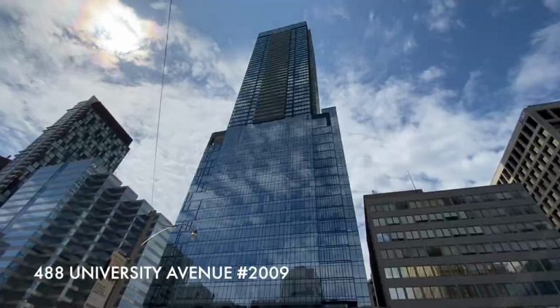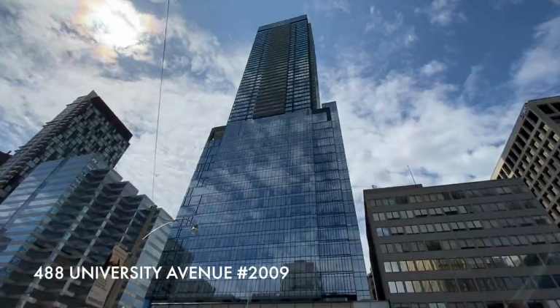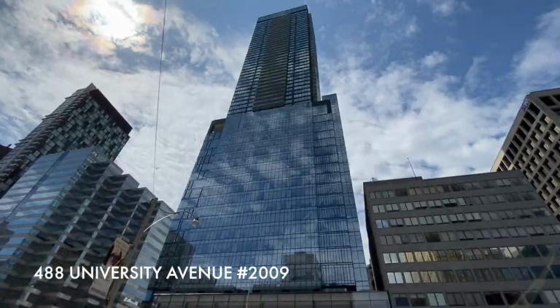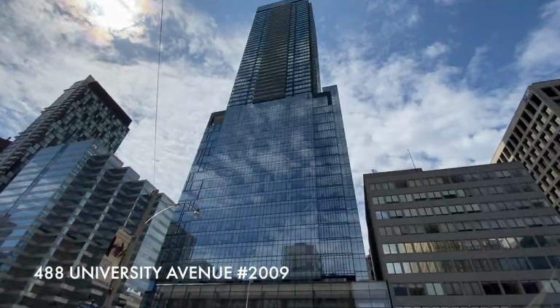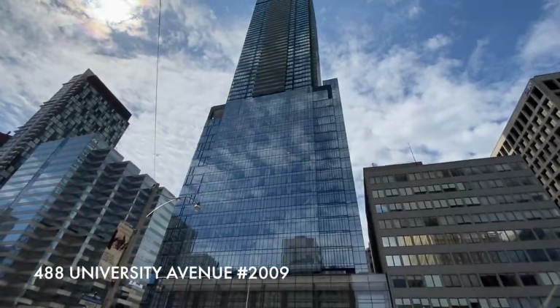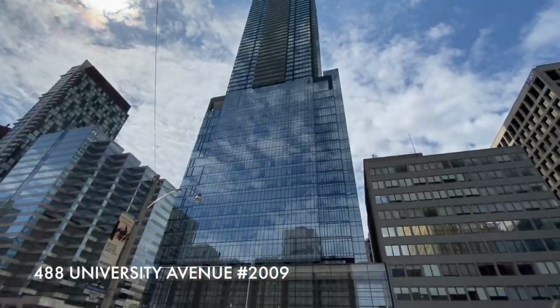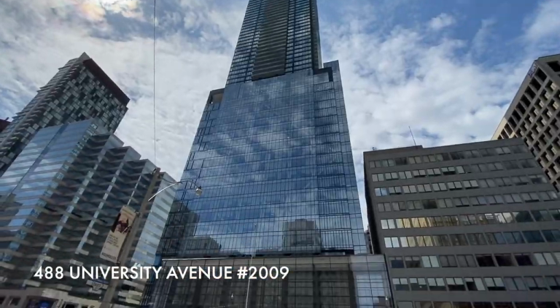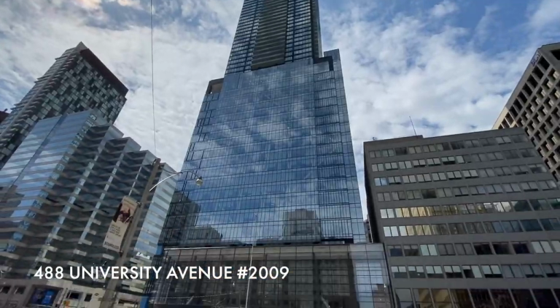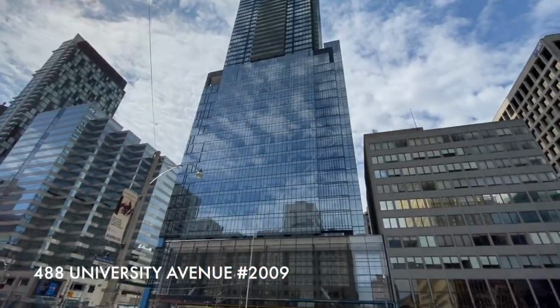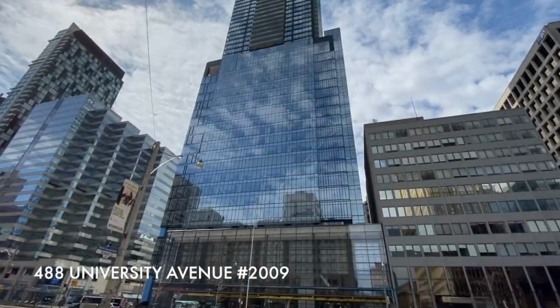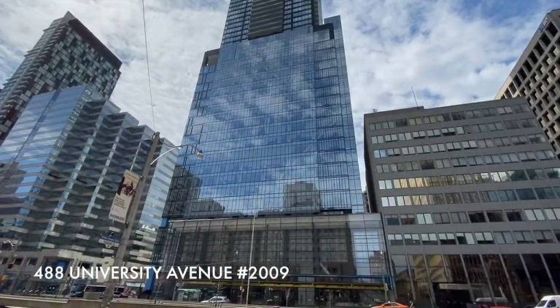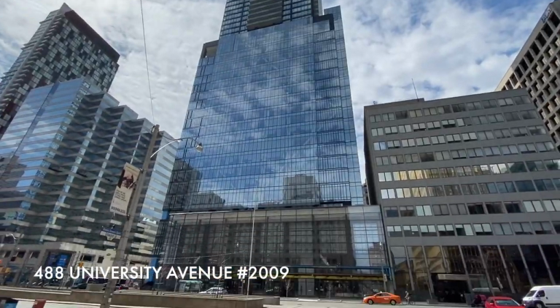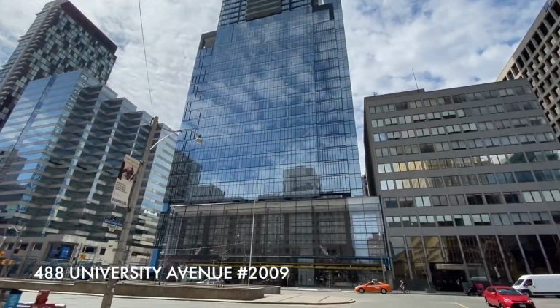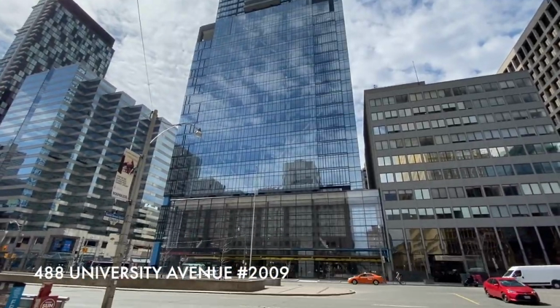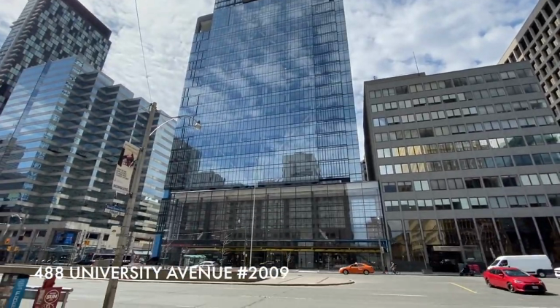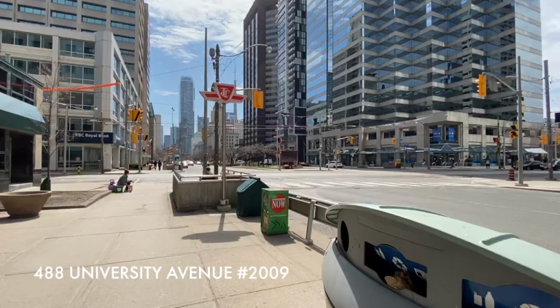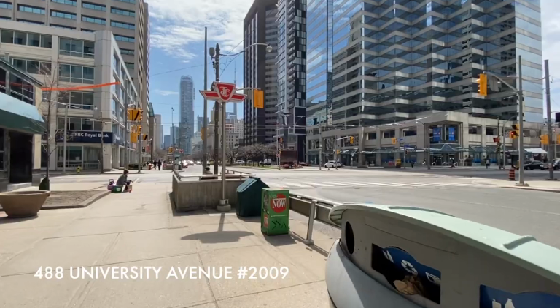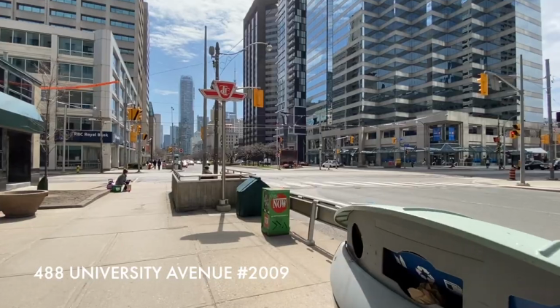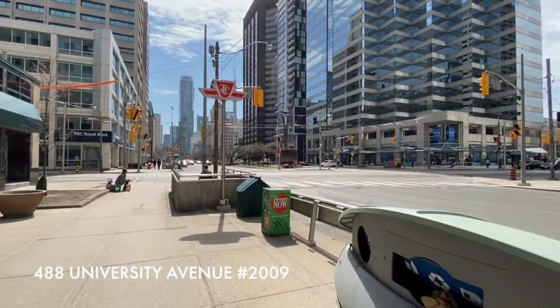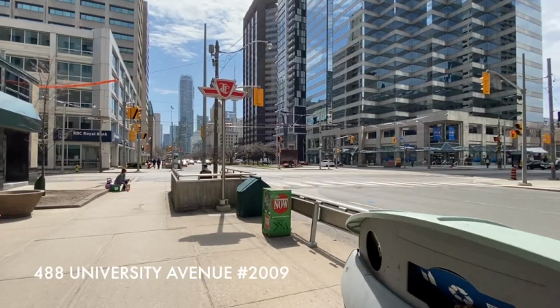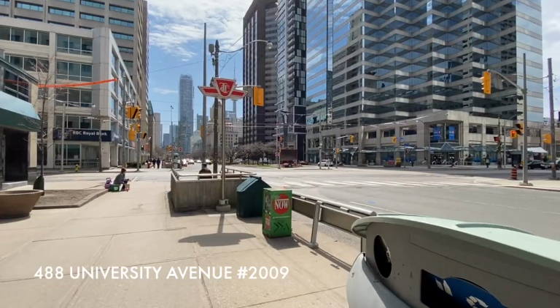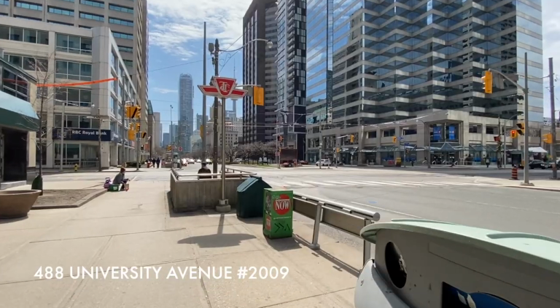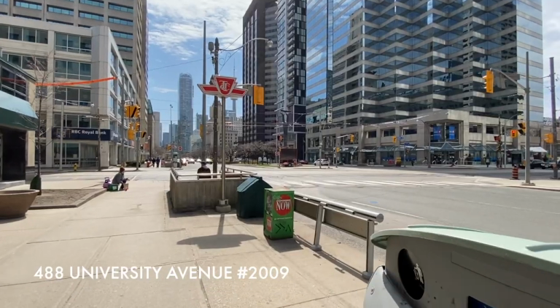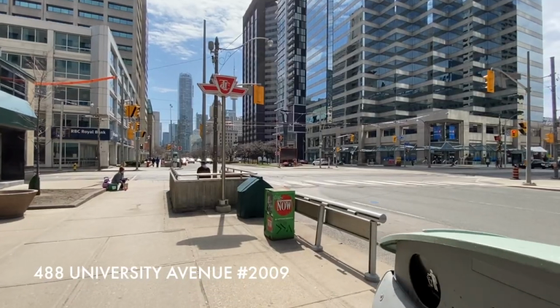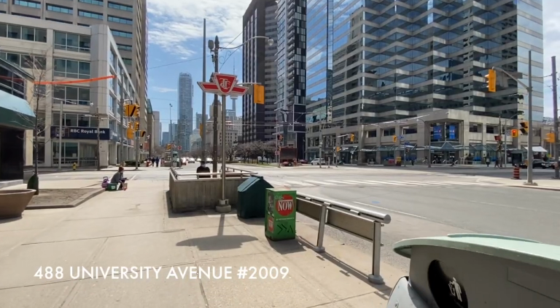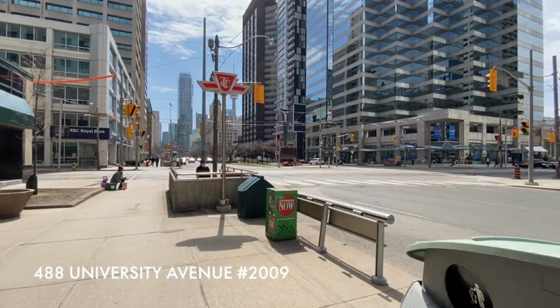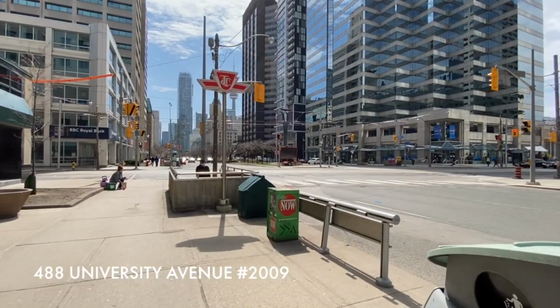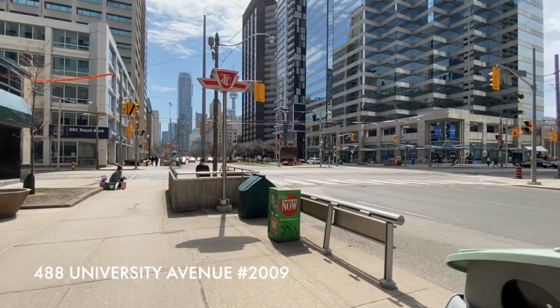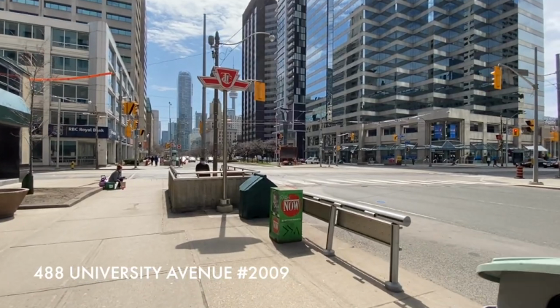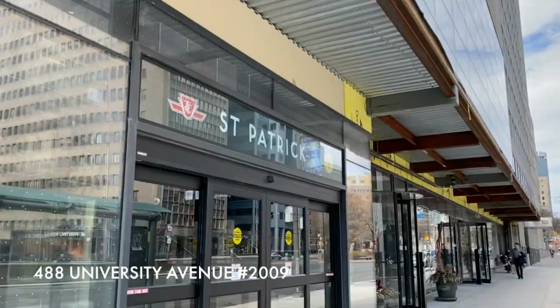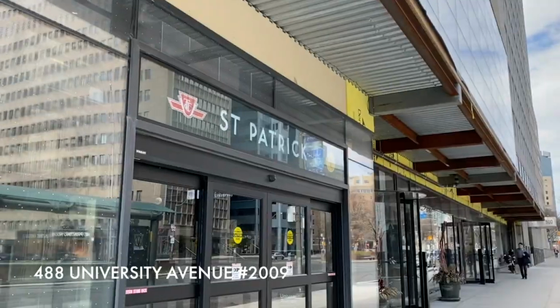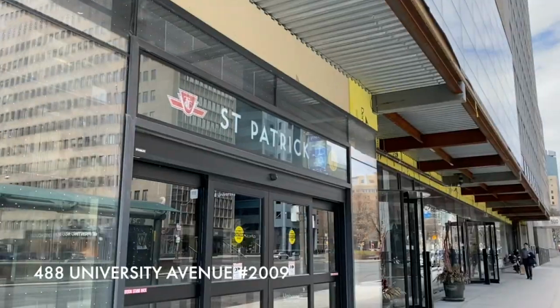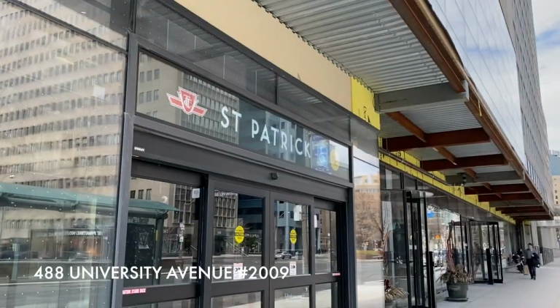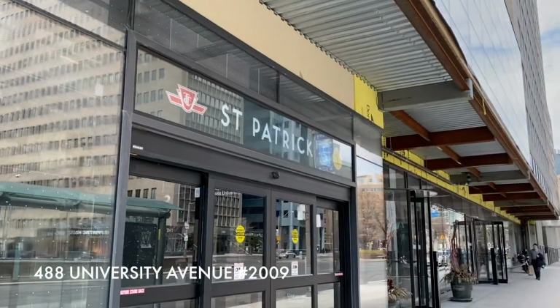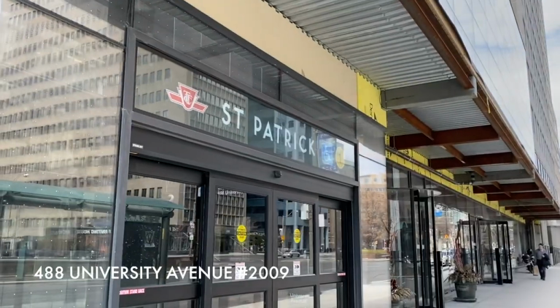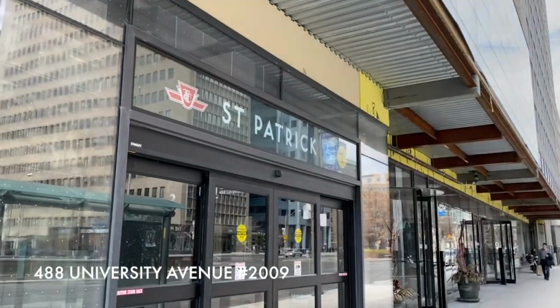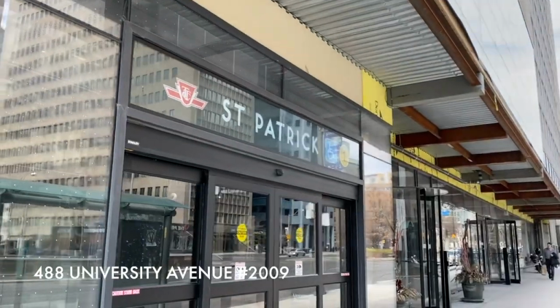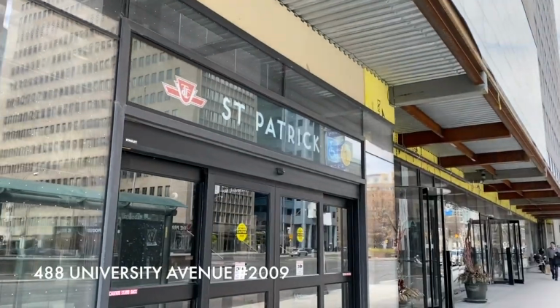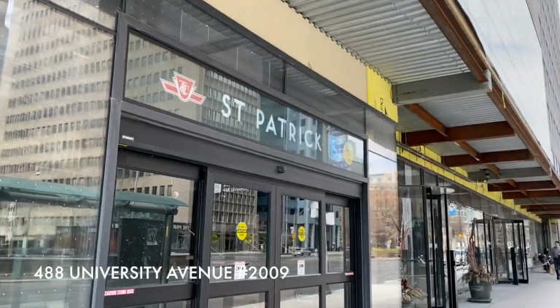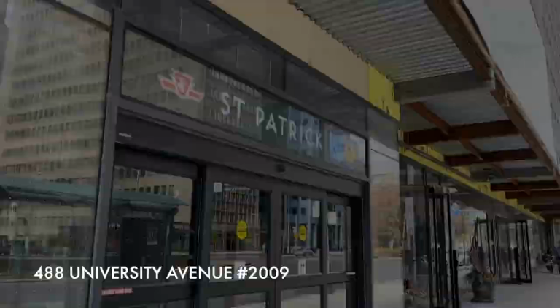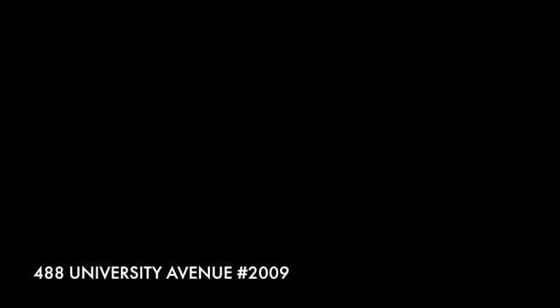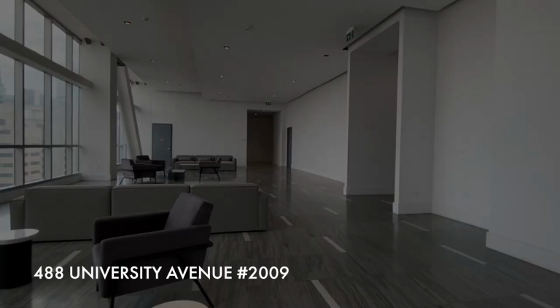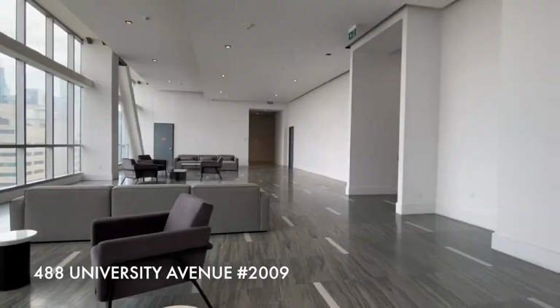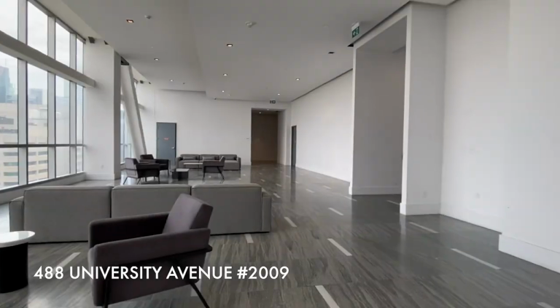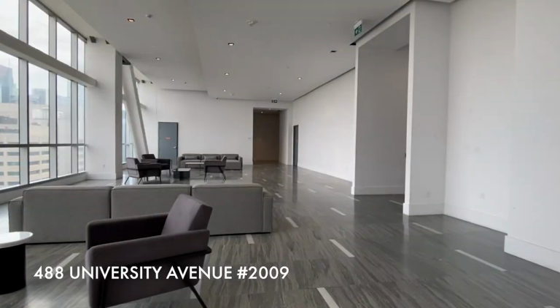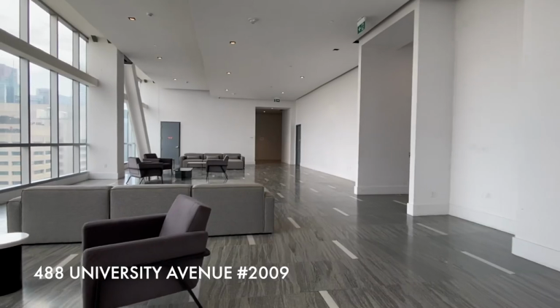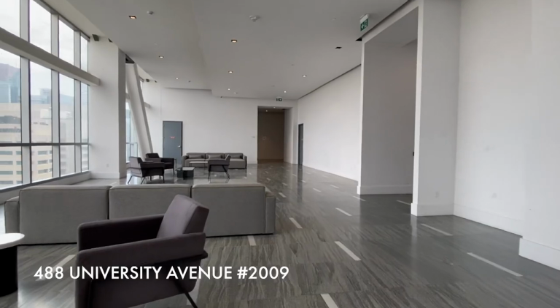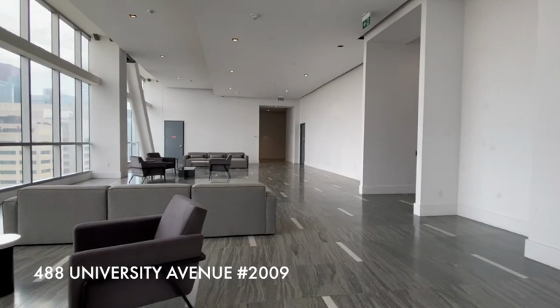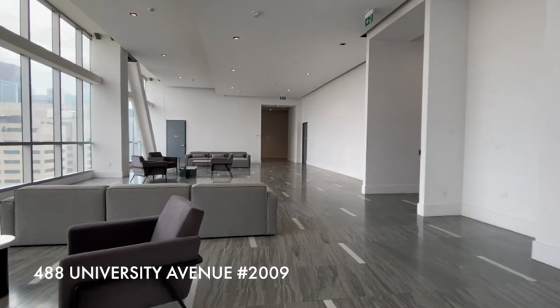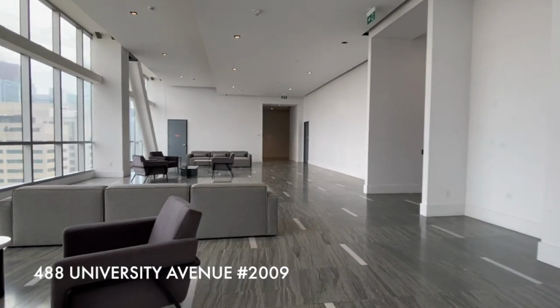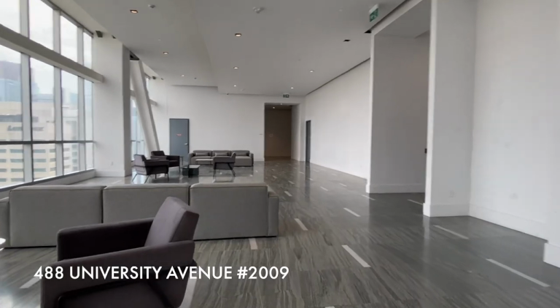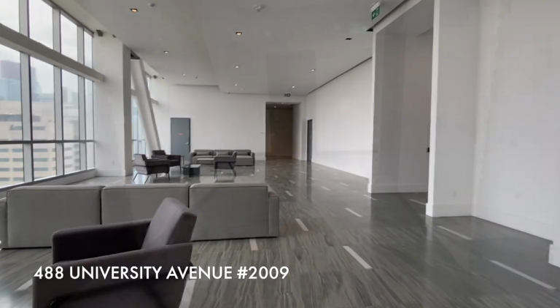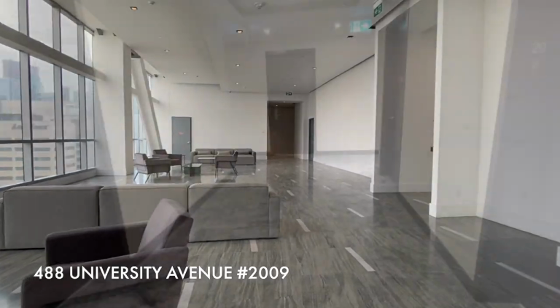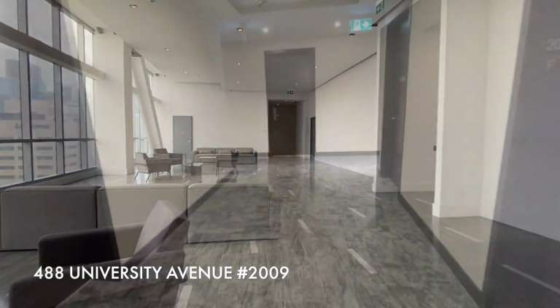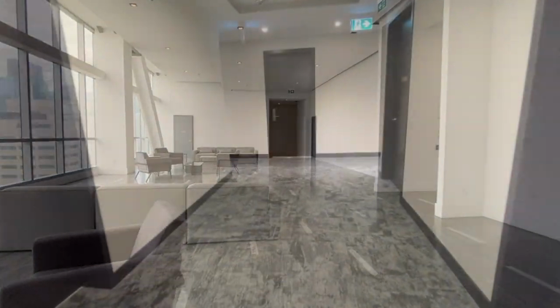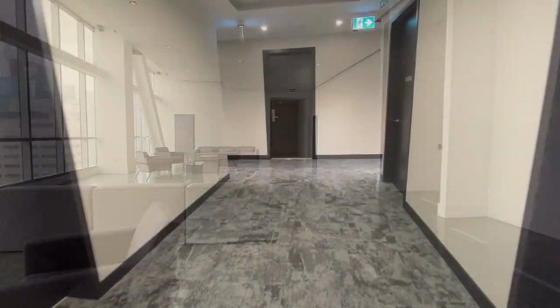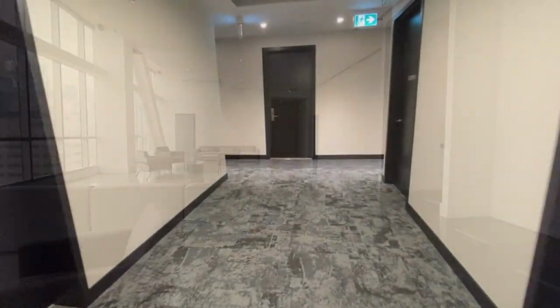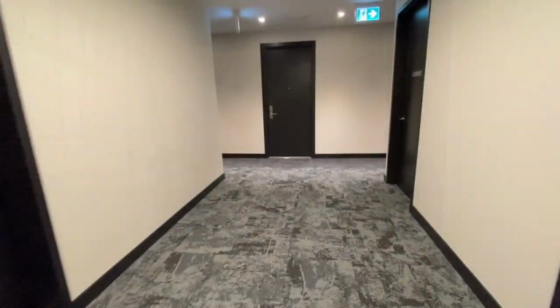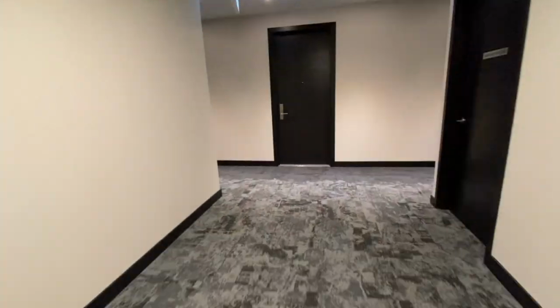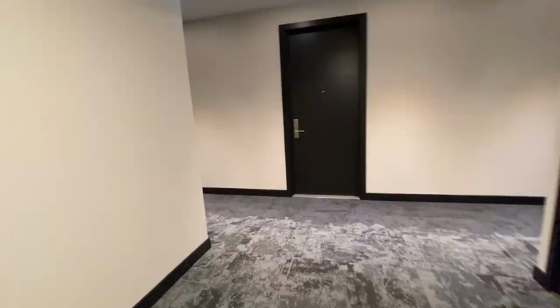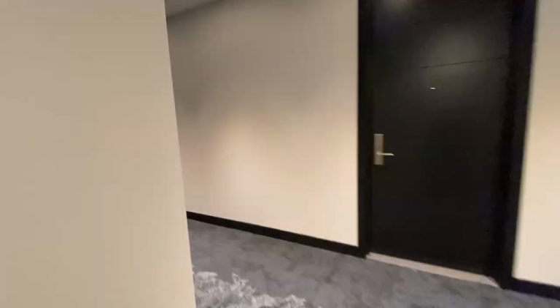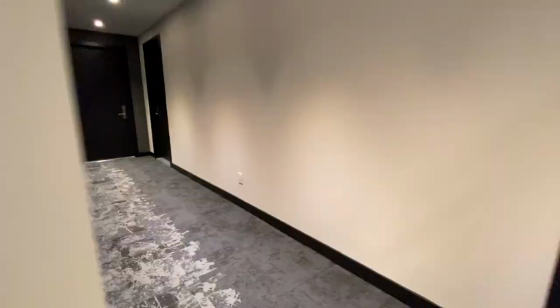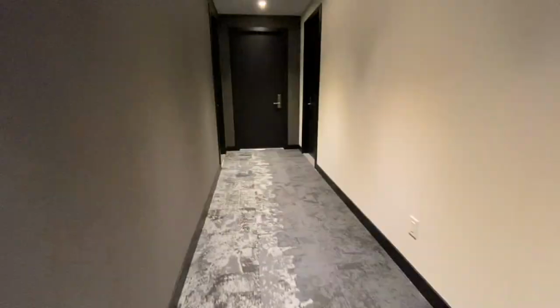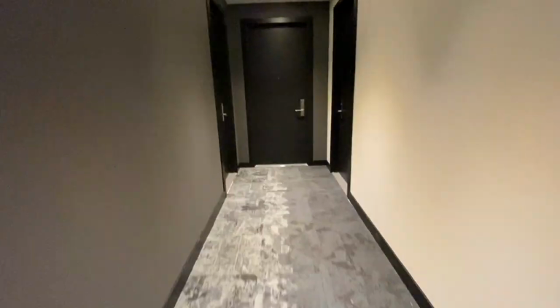Welcome to 488 University, right at University and Dundas — a community located around the top of the St. Patrick subway station on the University line.